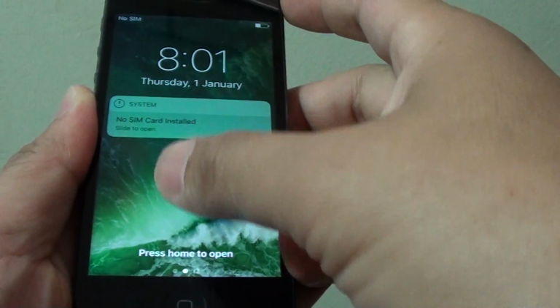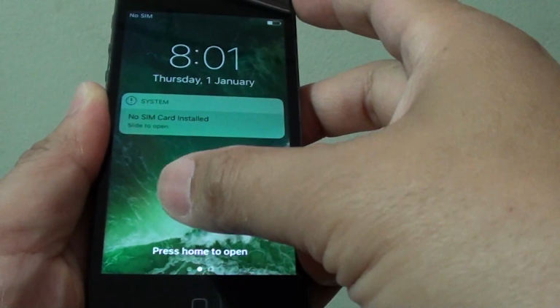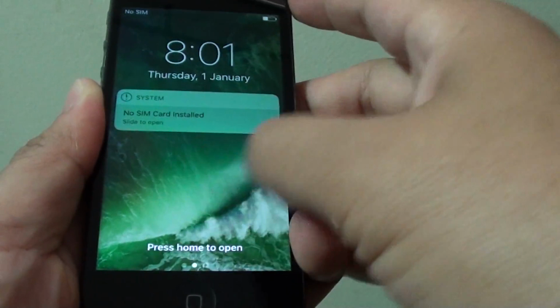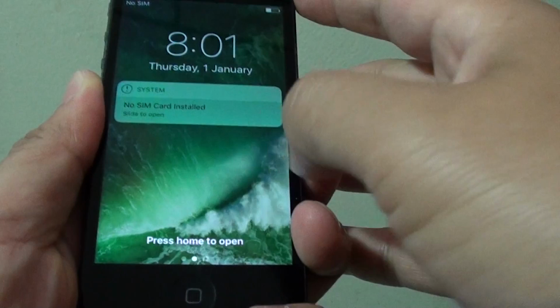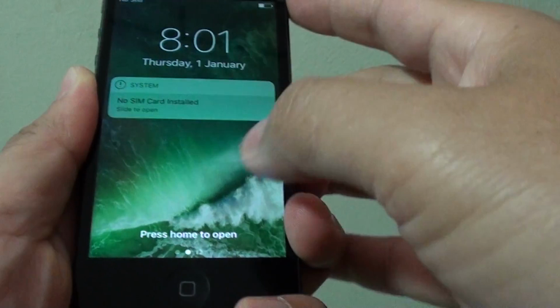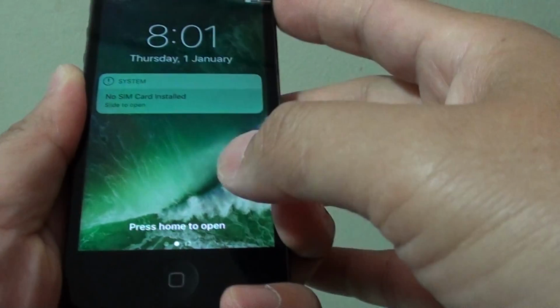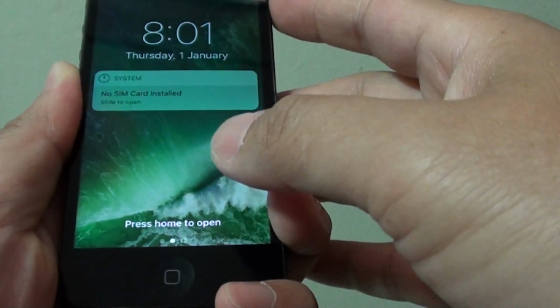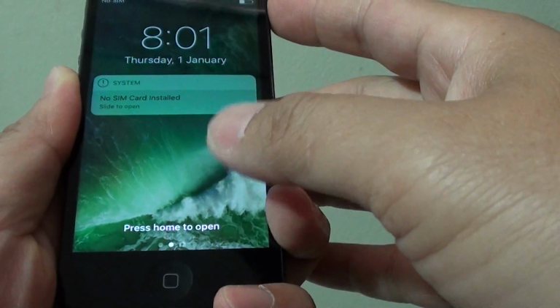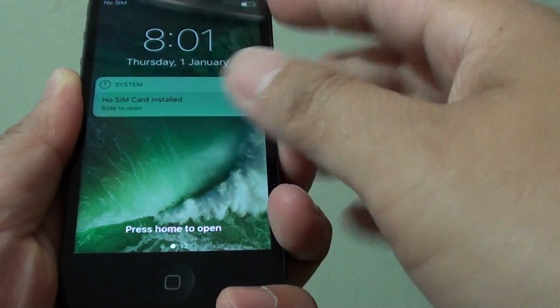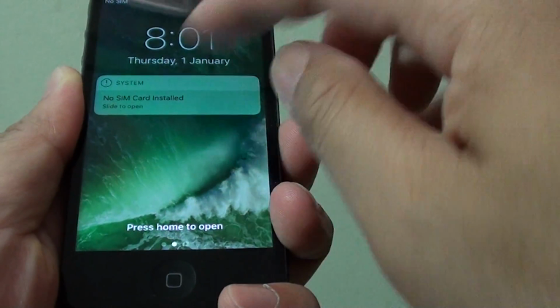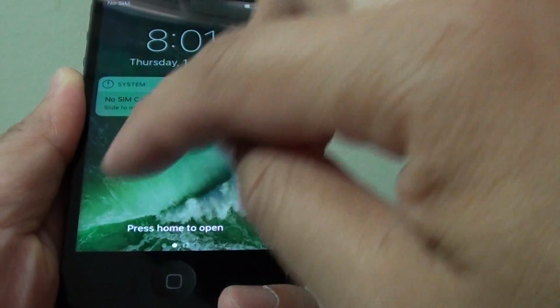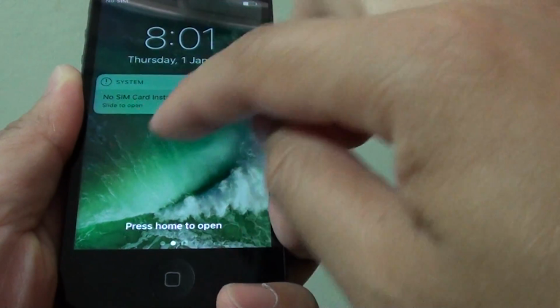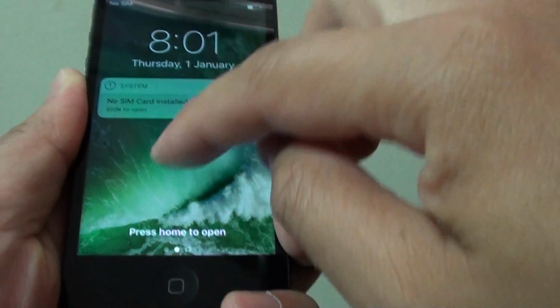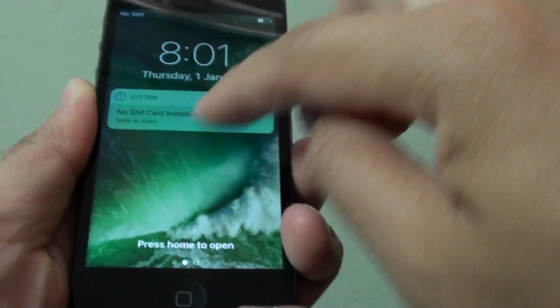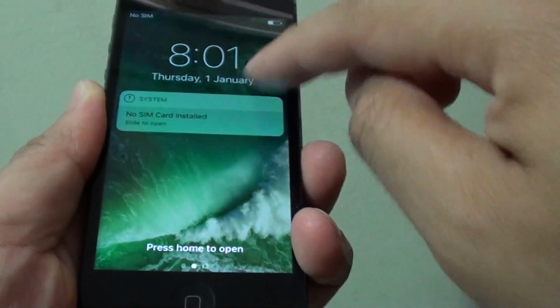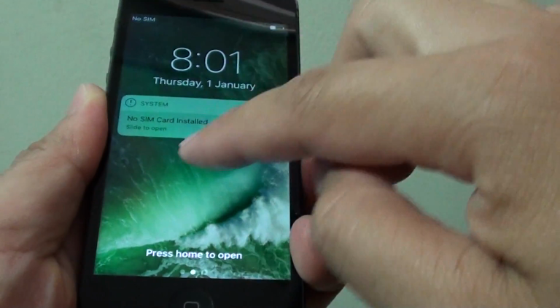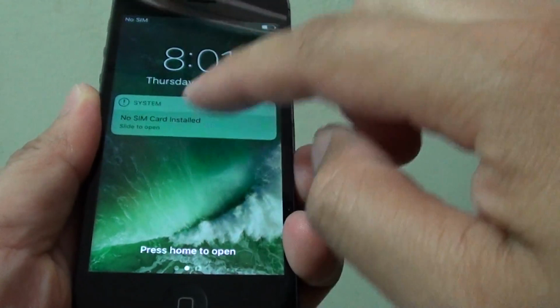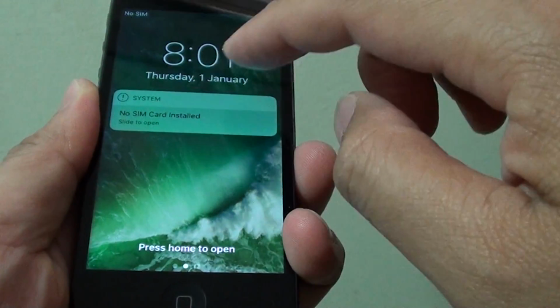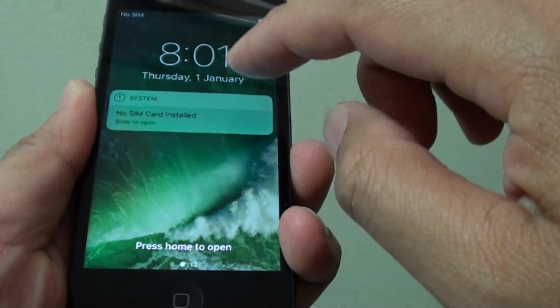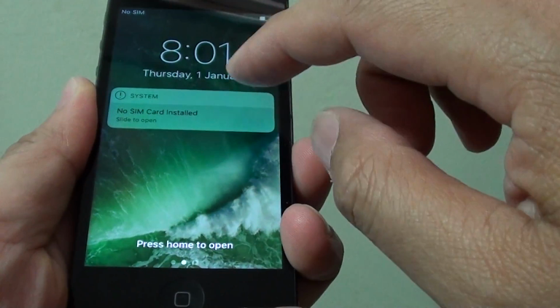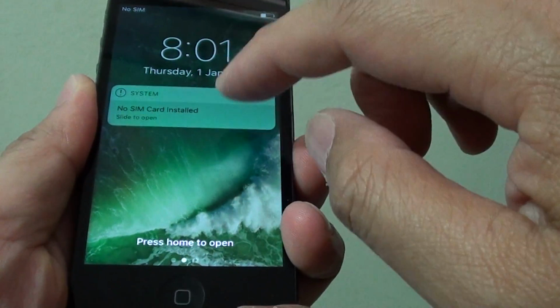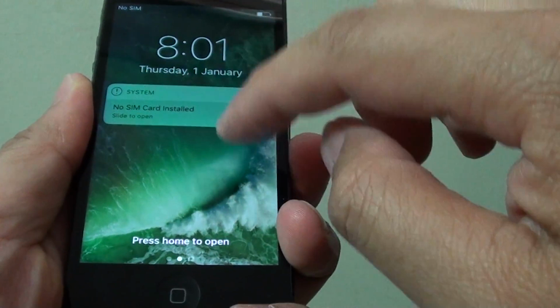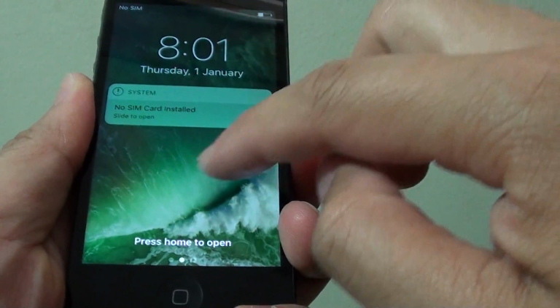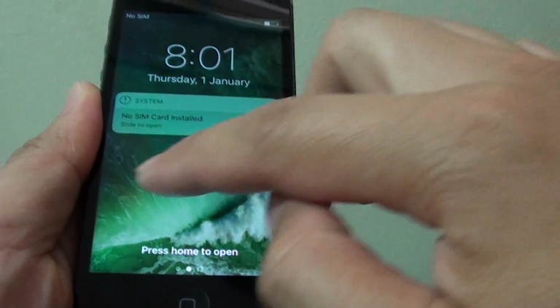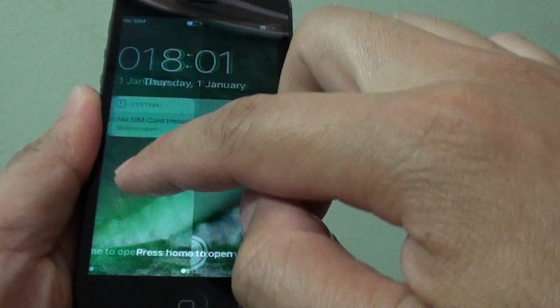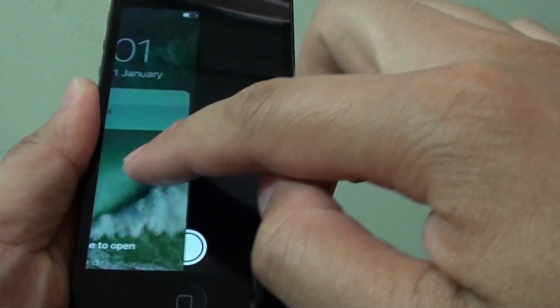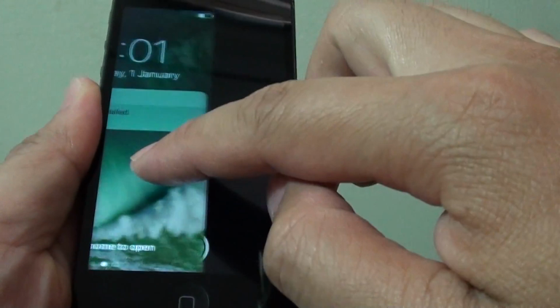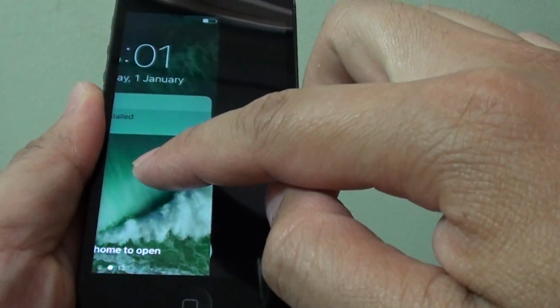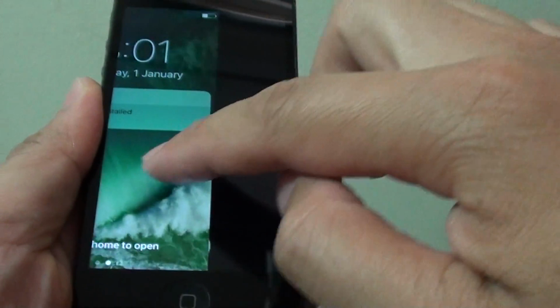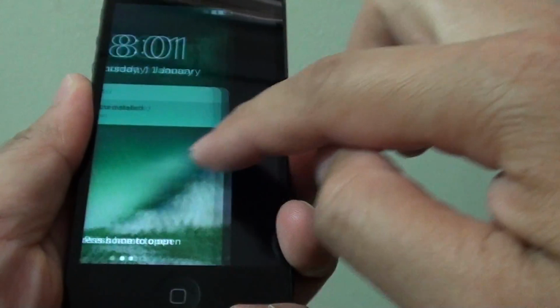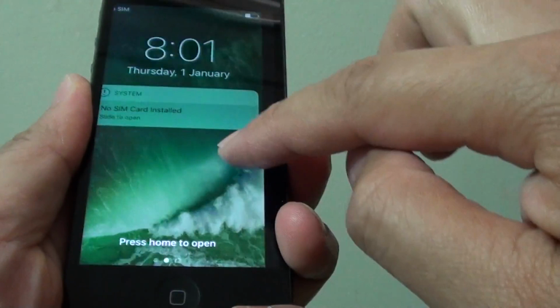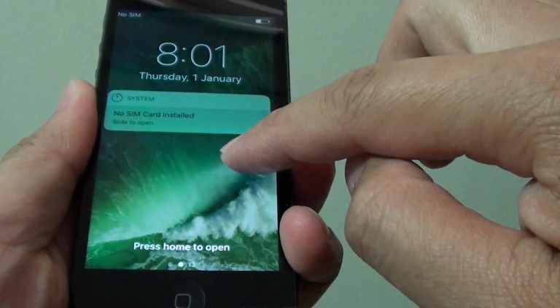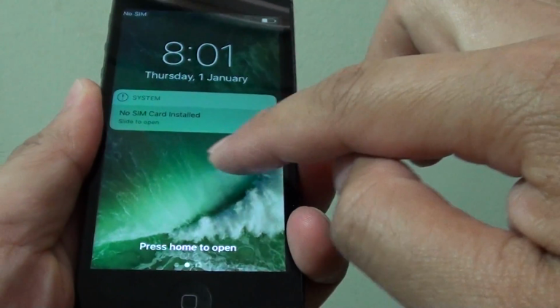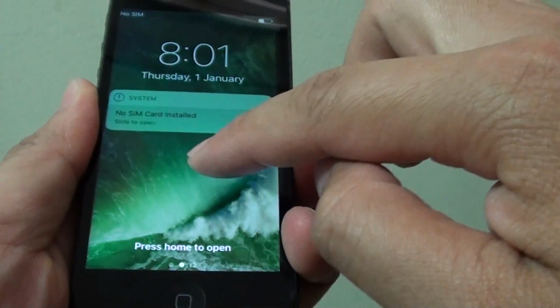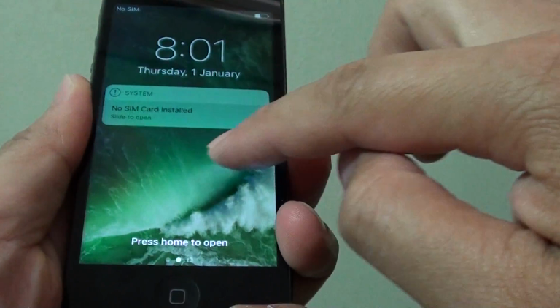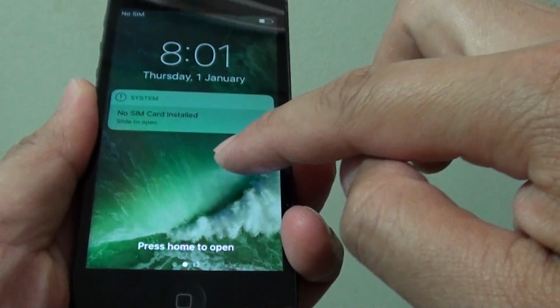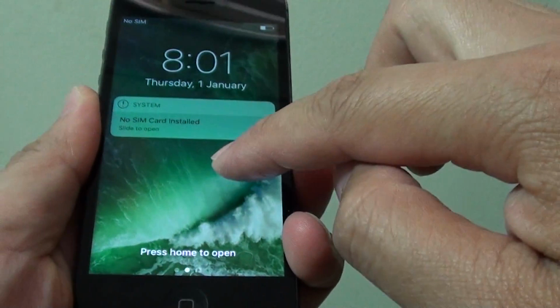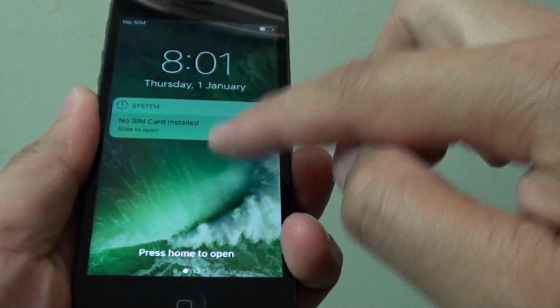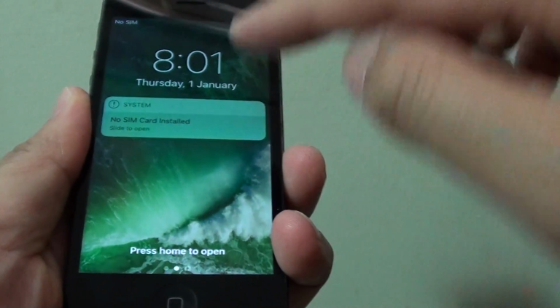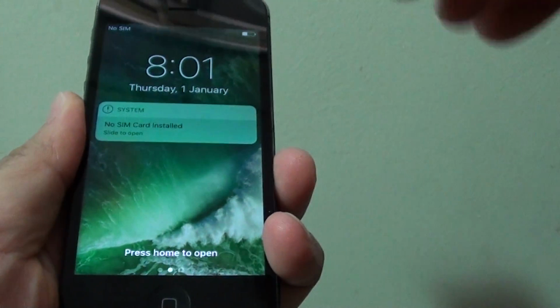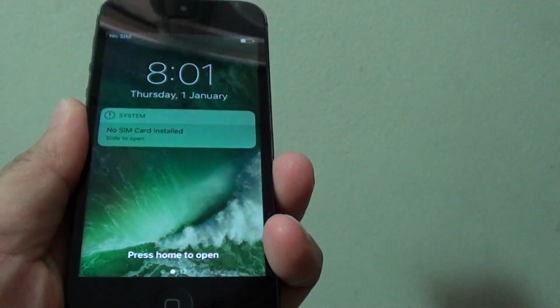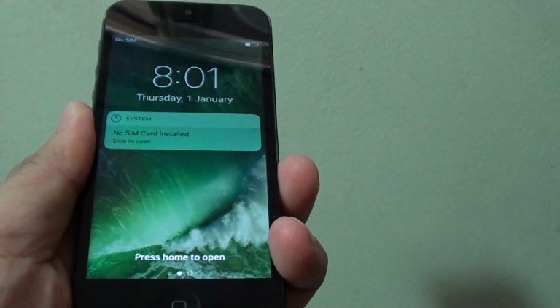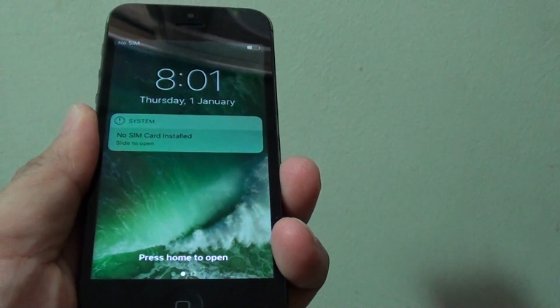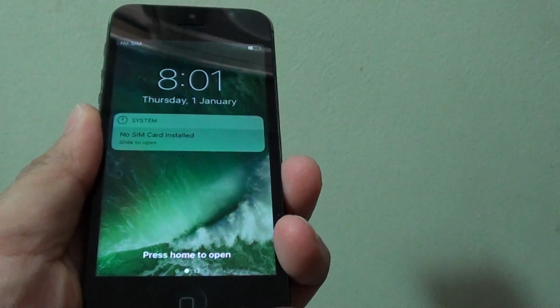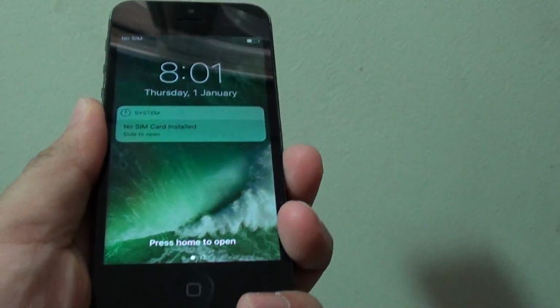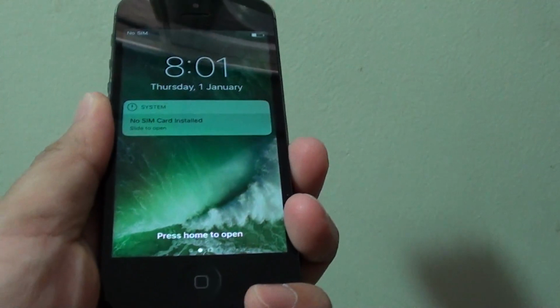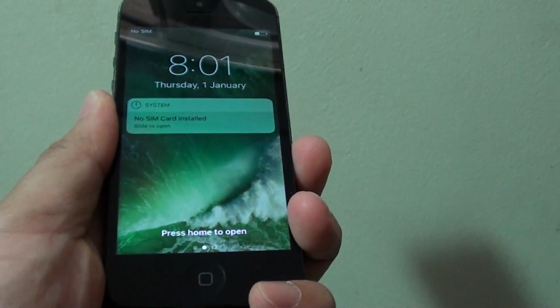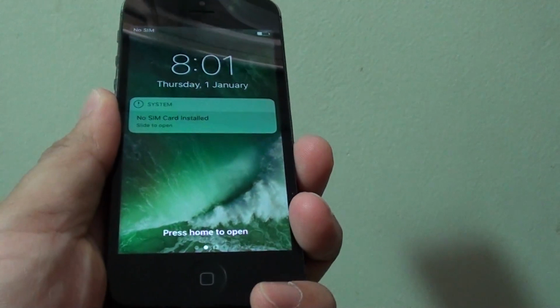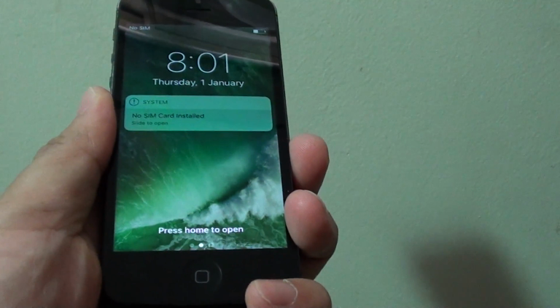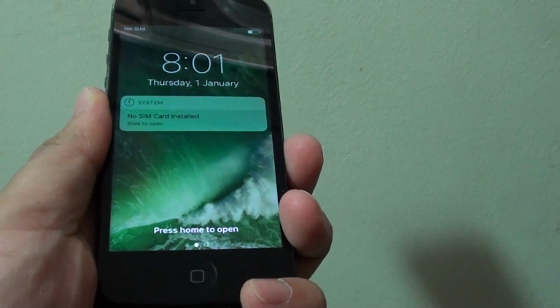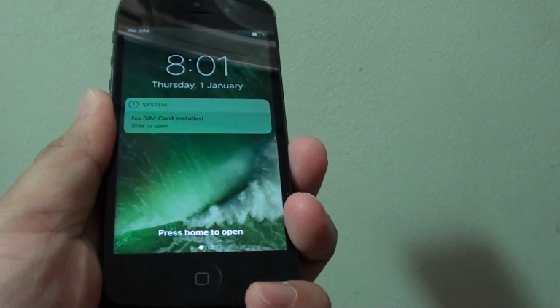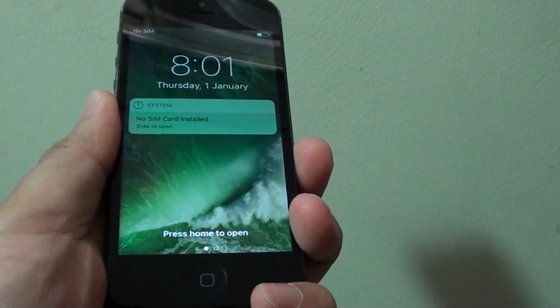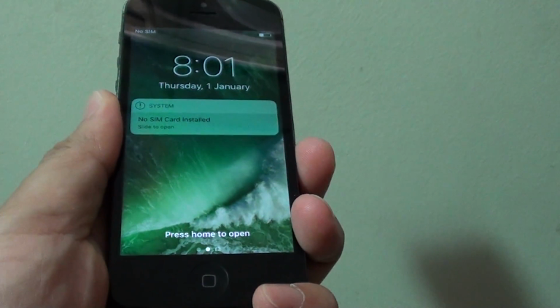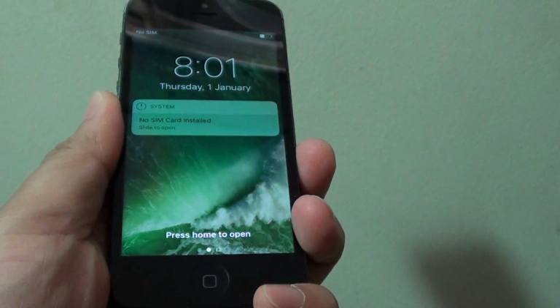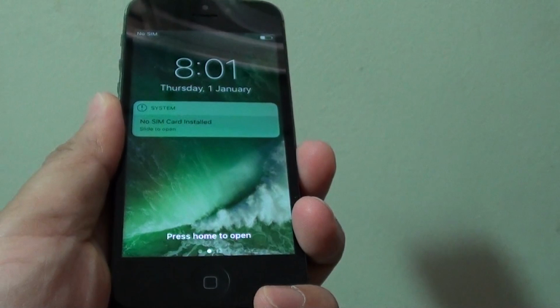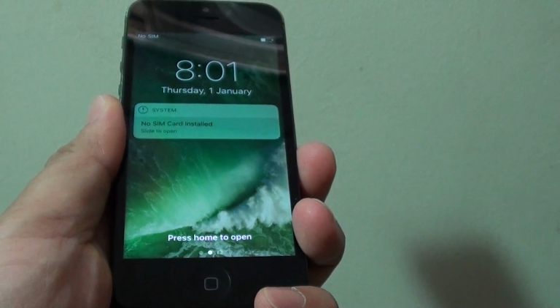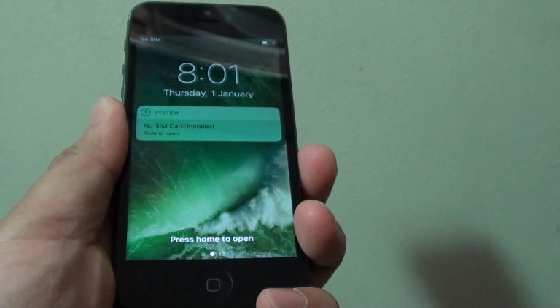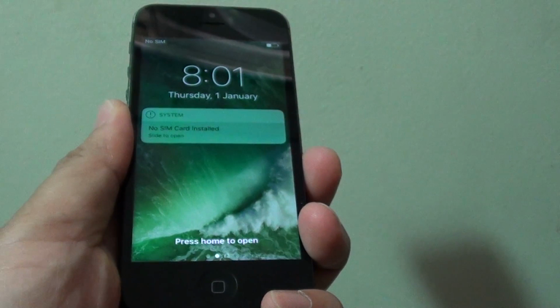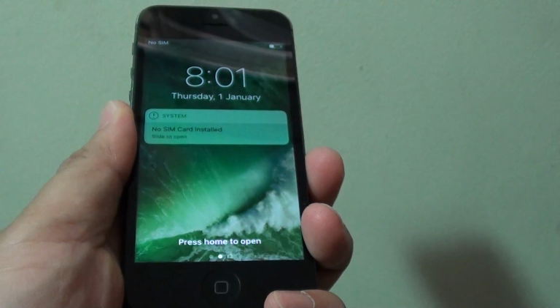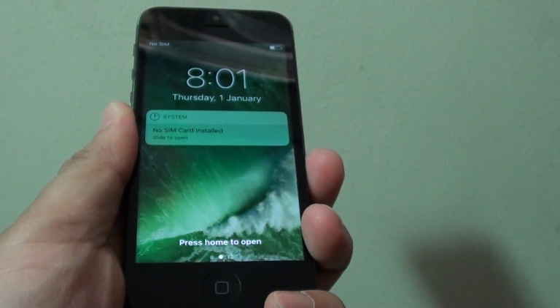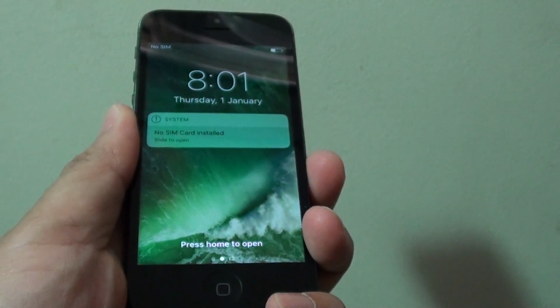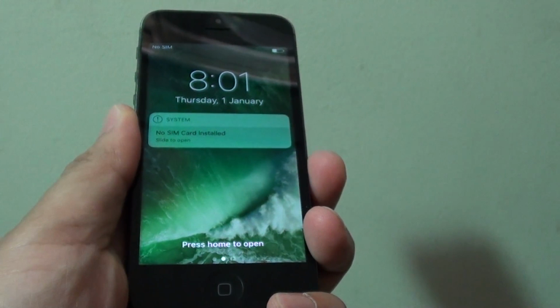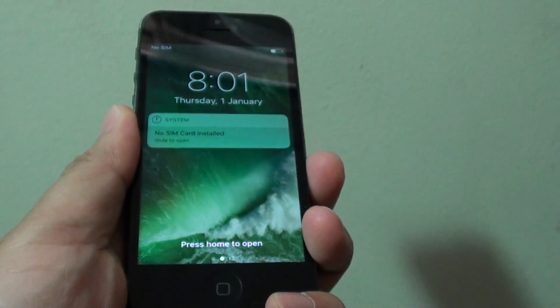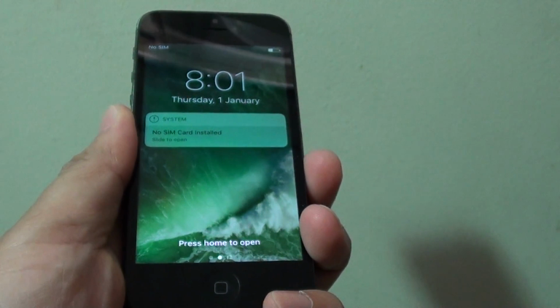So there you go — you can see now the phone is starting up and working correctly. That is it. Thank you for watching this video.